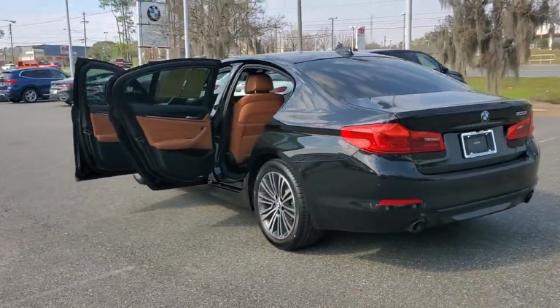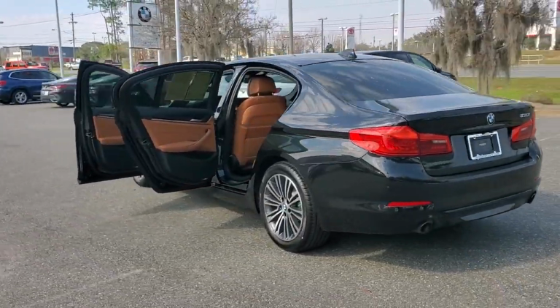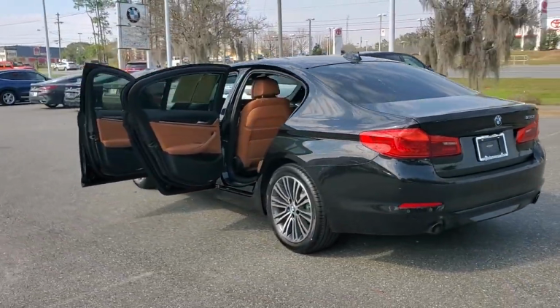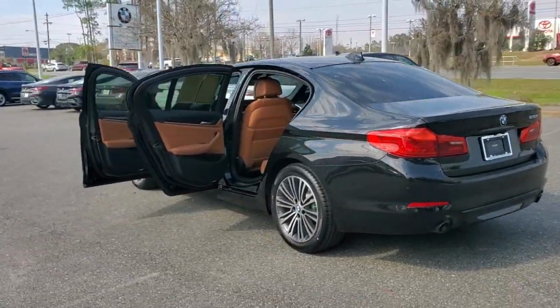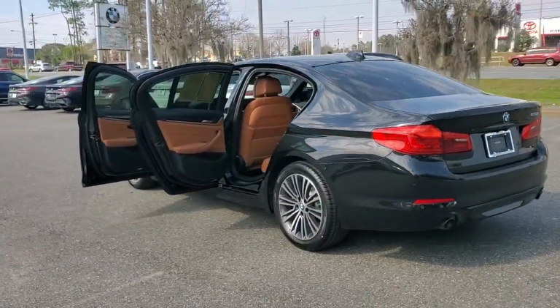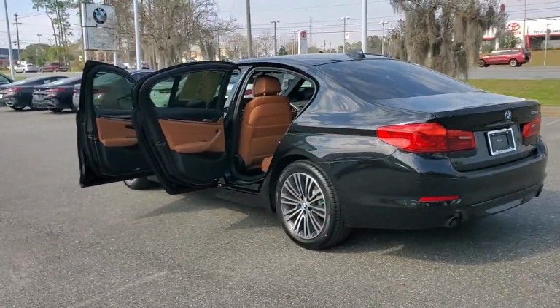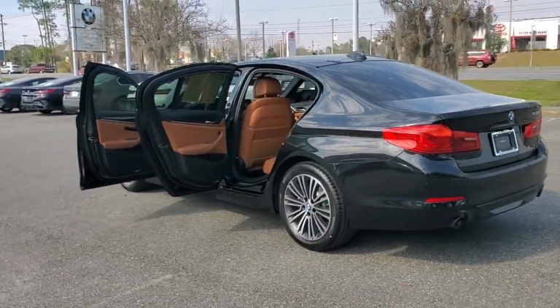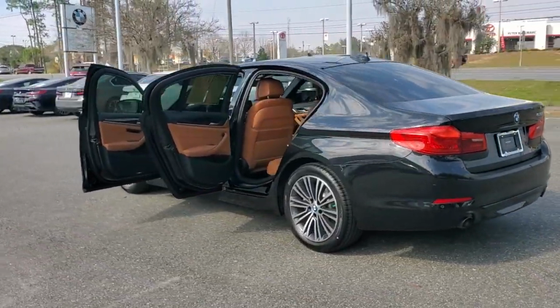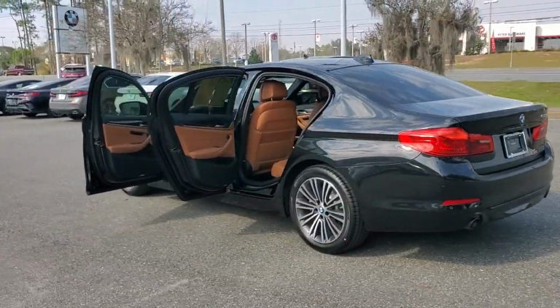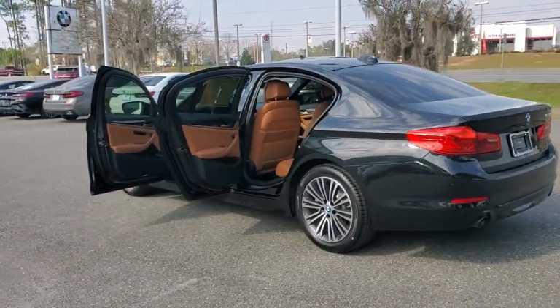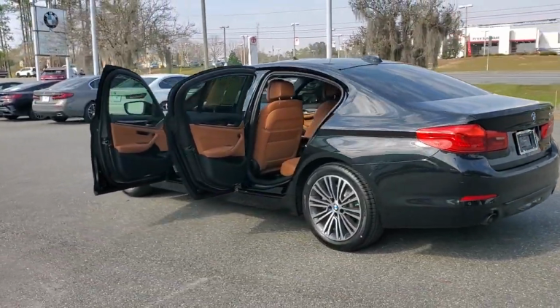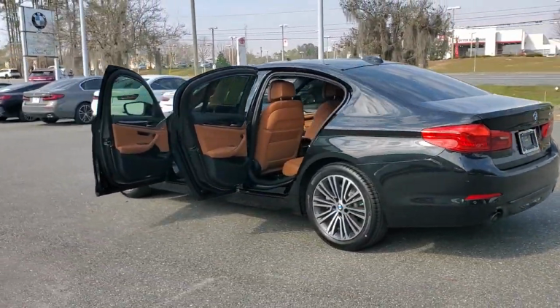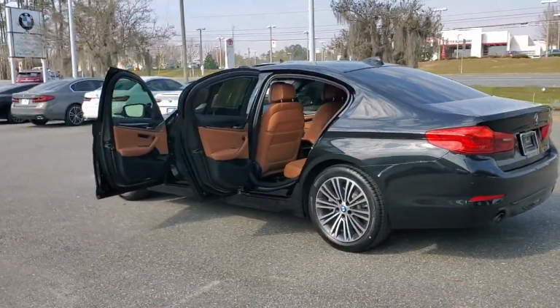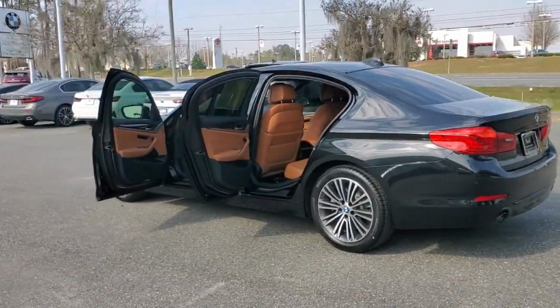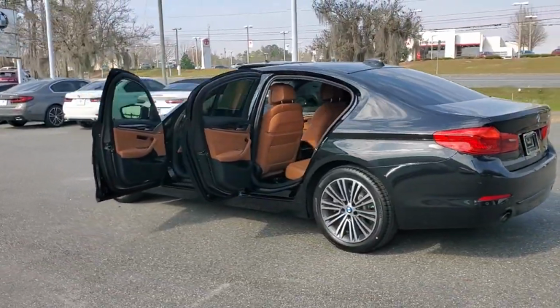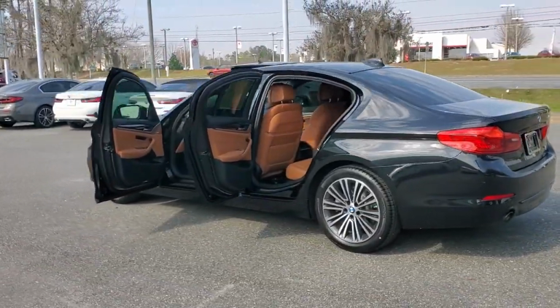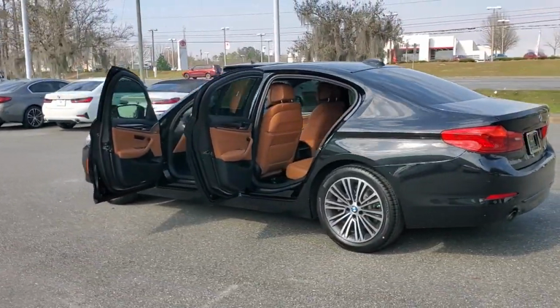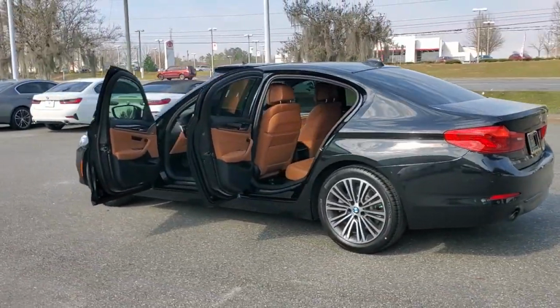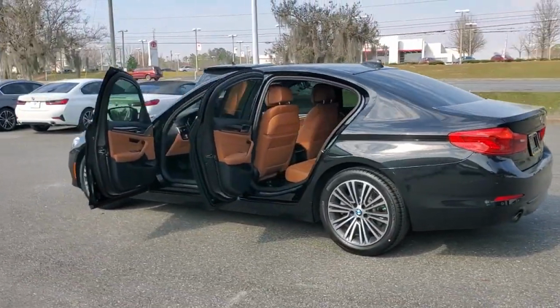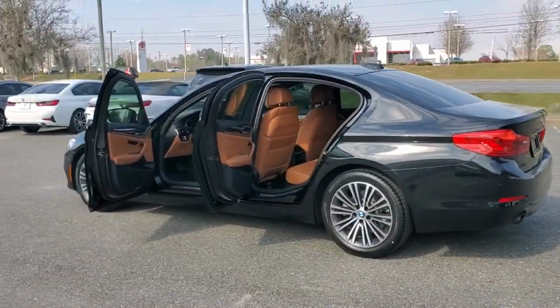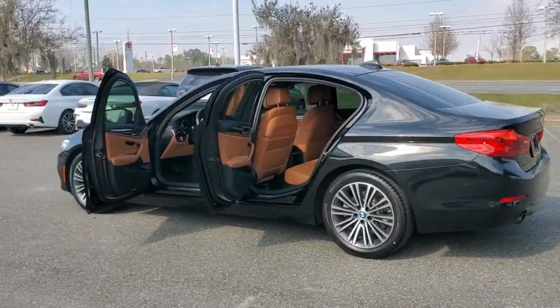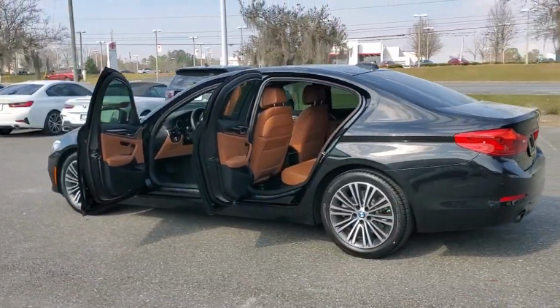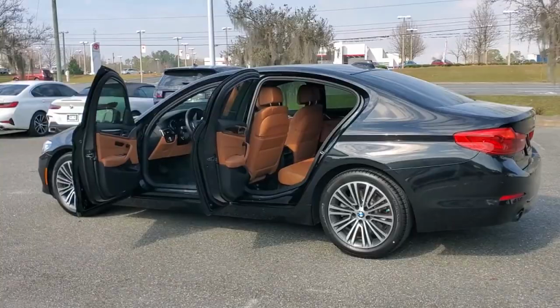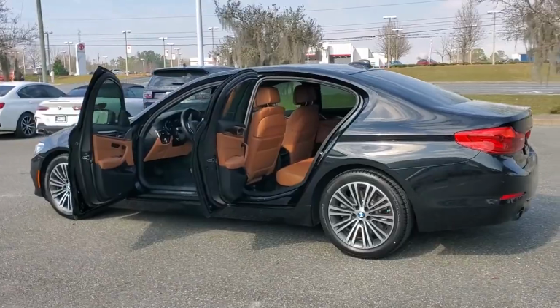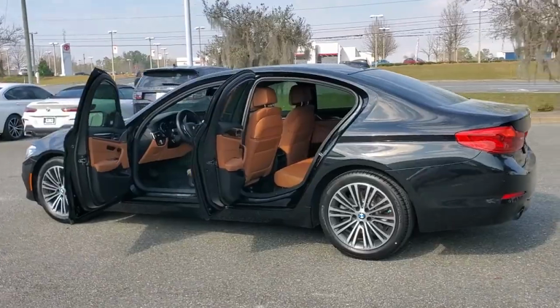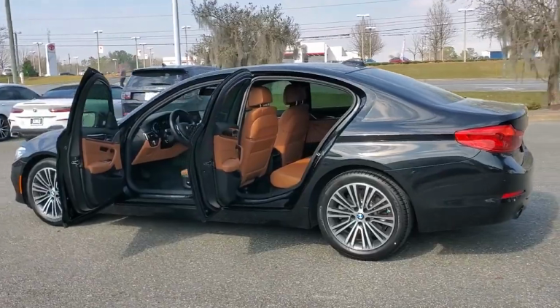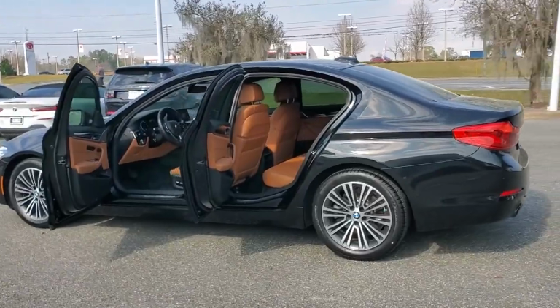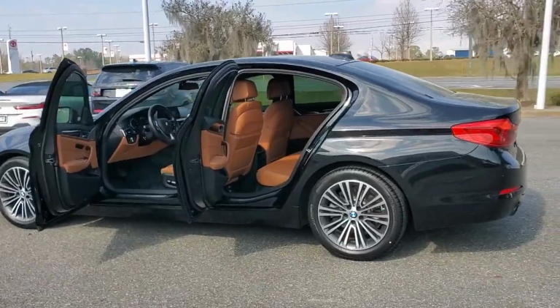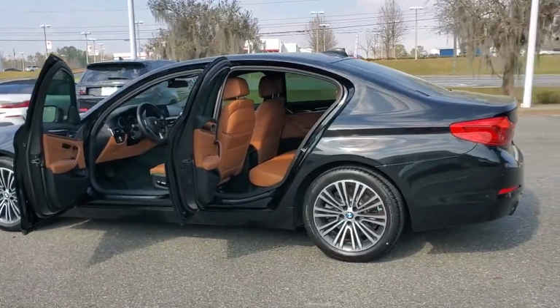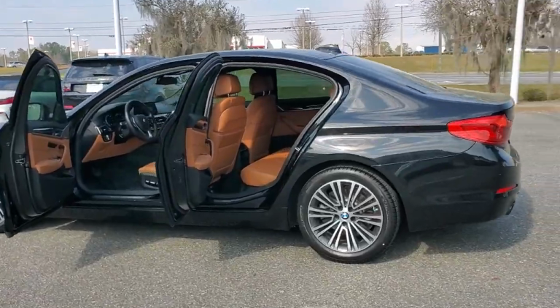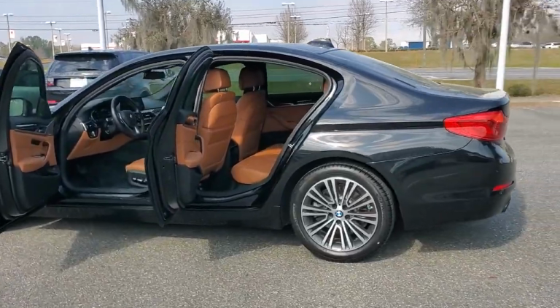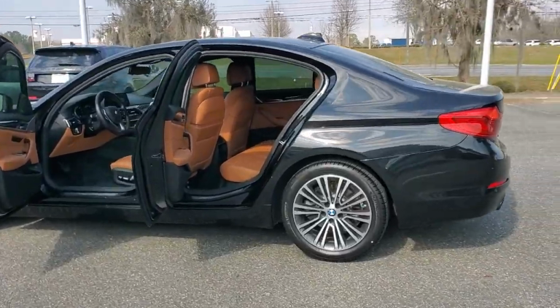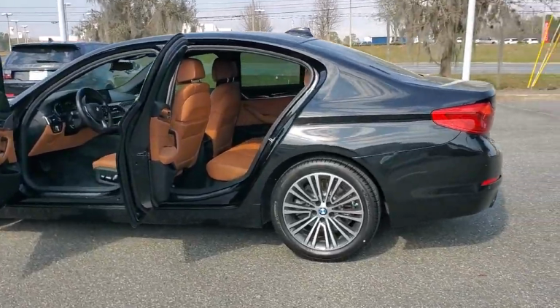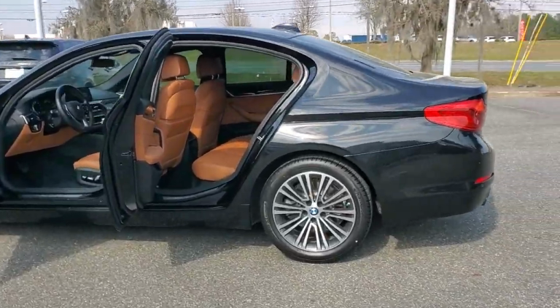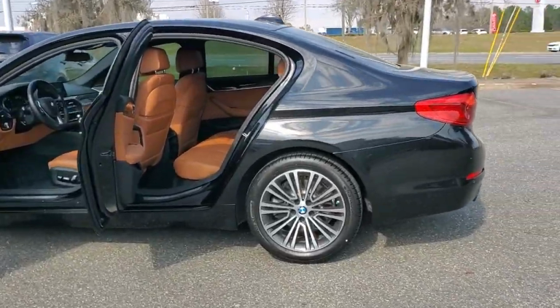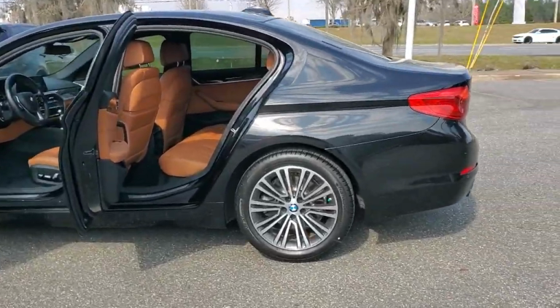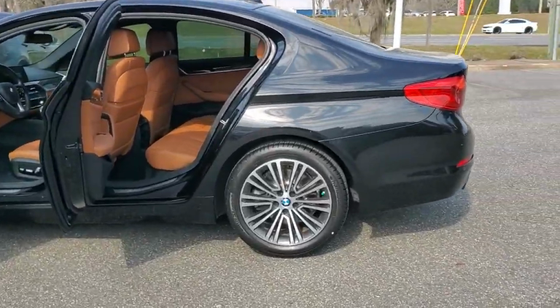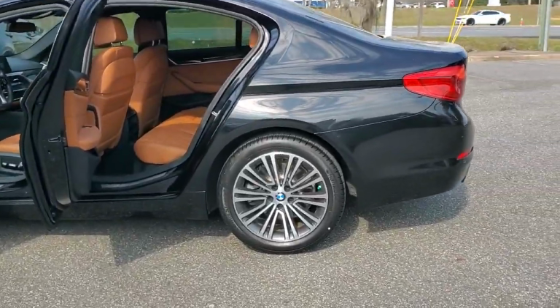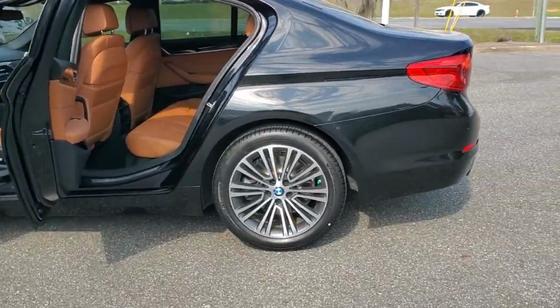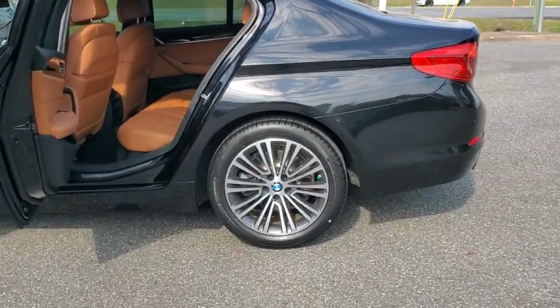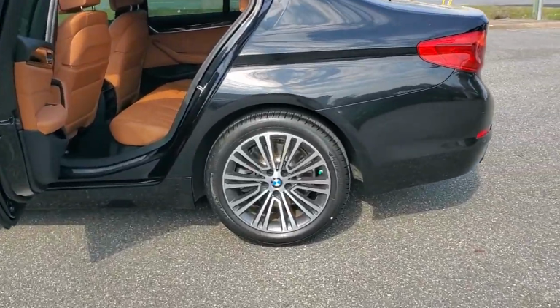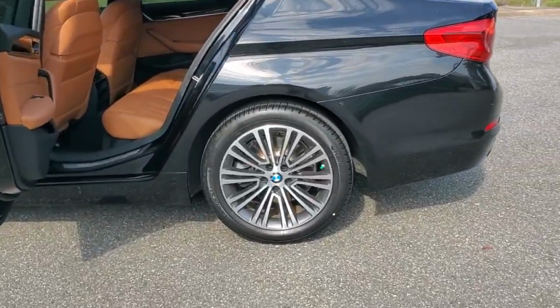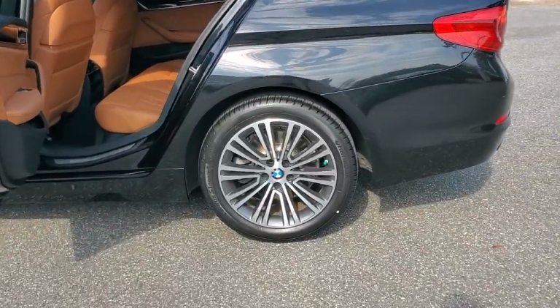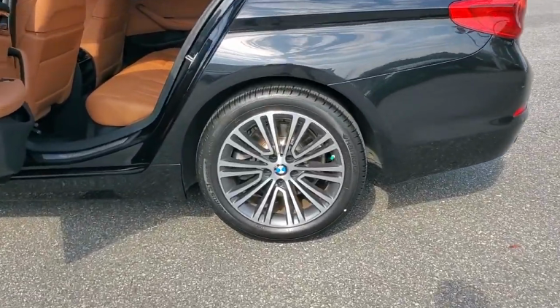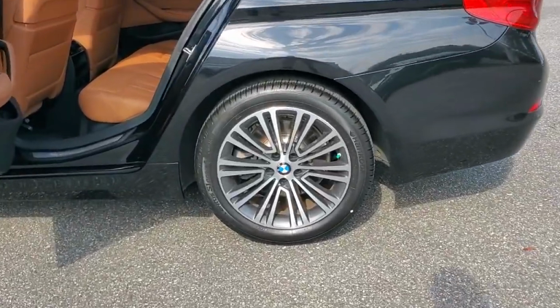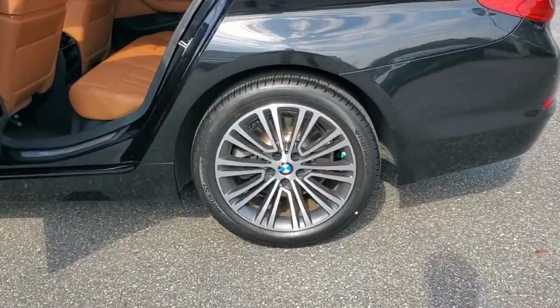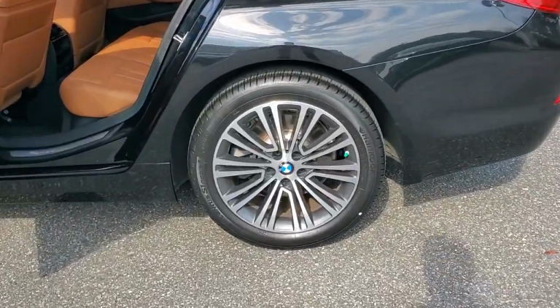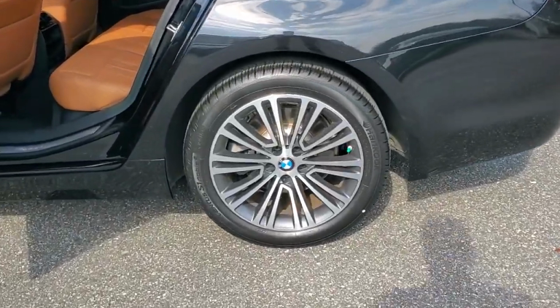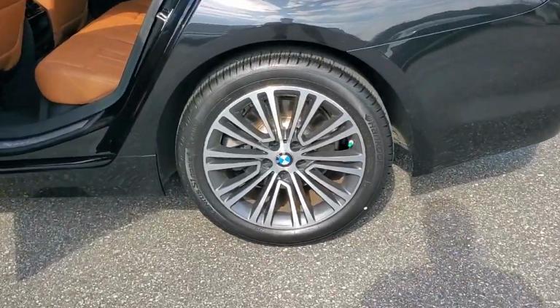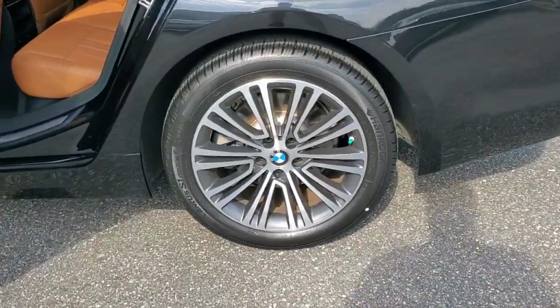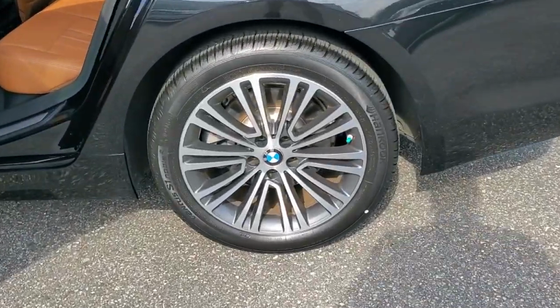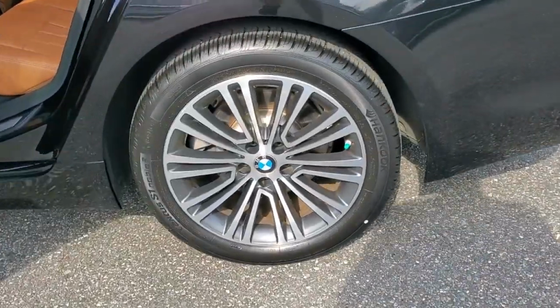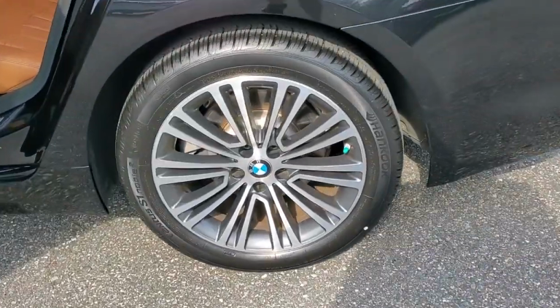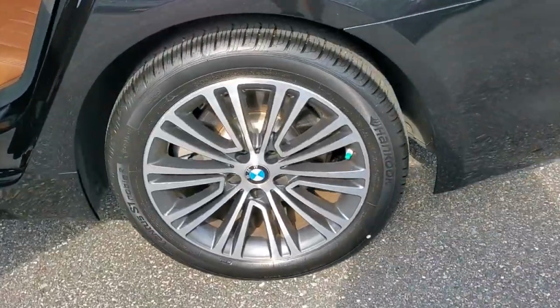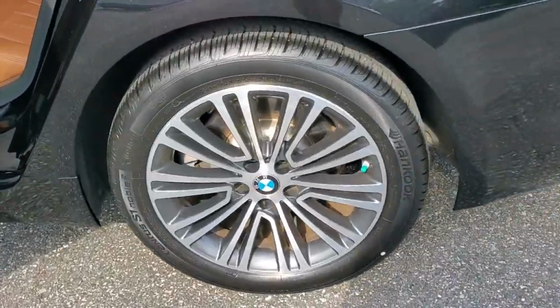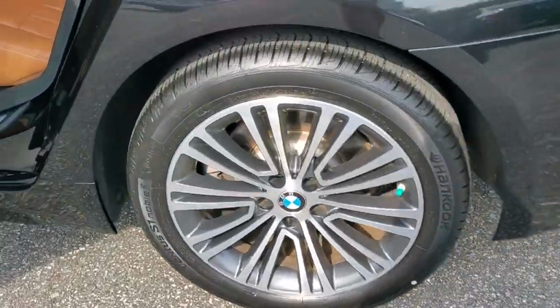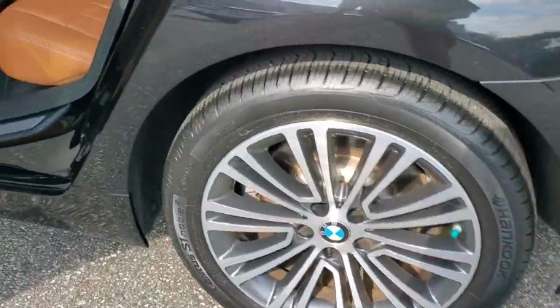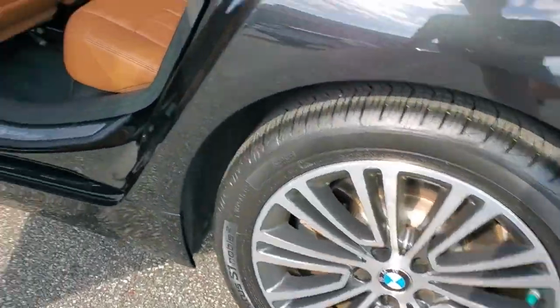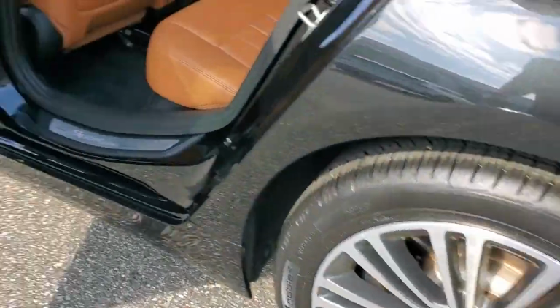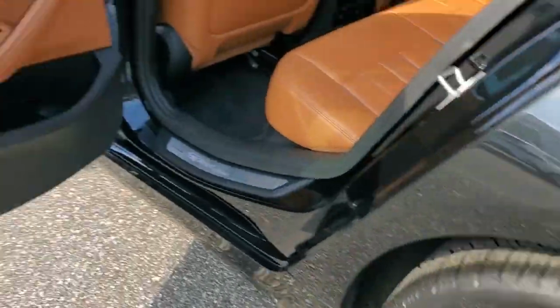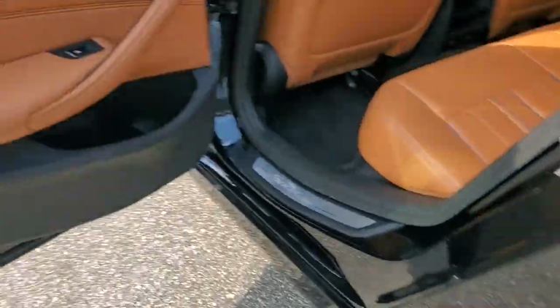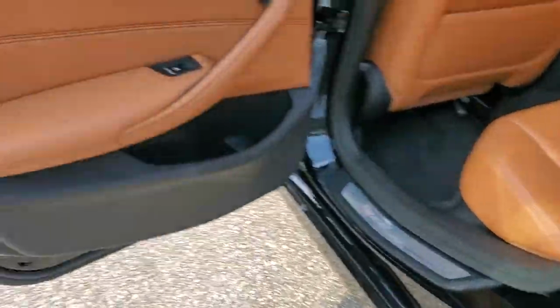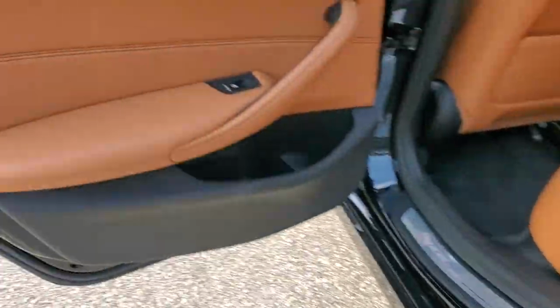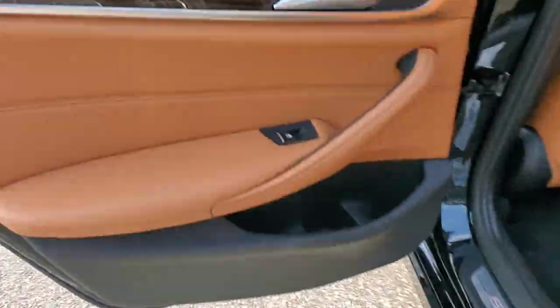Our professional staff looks forward to giving you excellent service. These are just some of the great options this vehicle comes with.